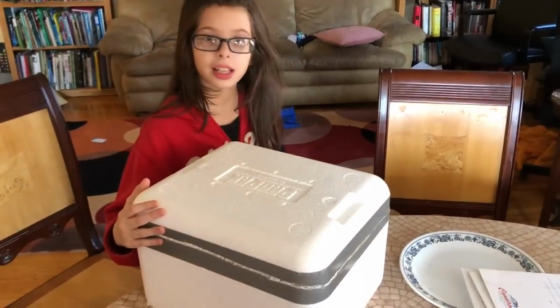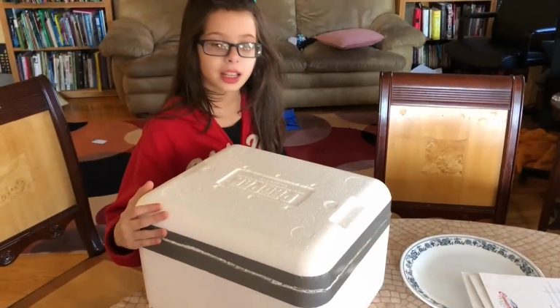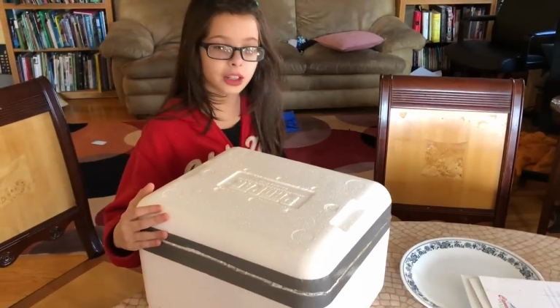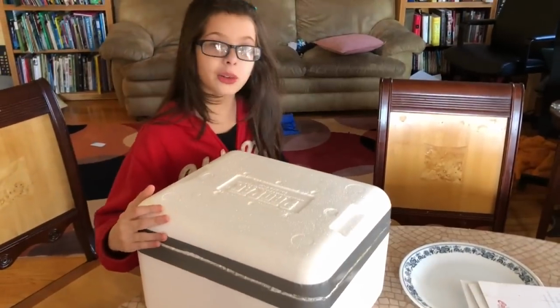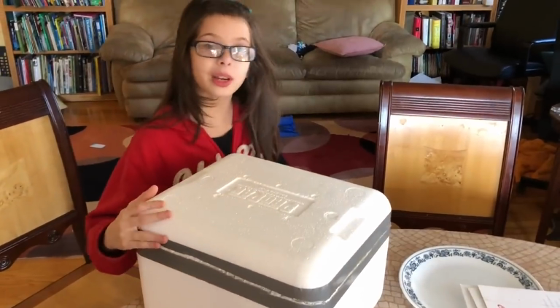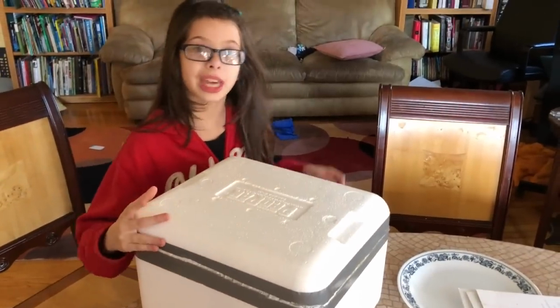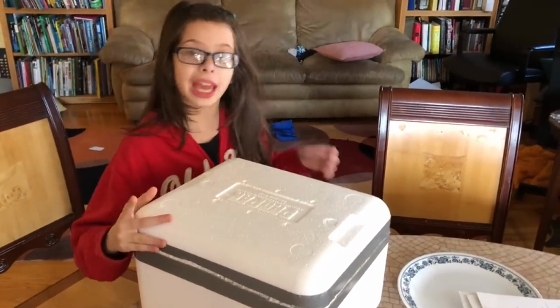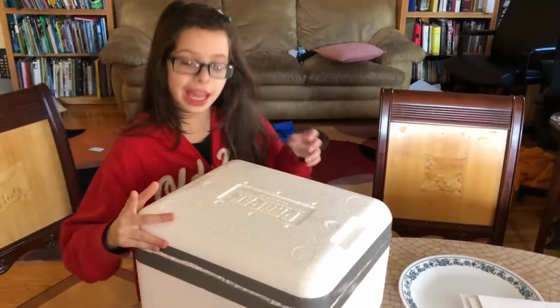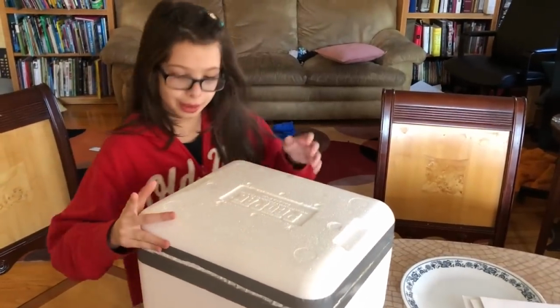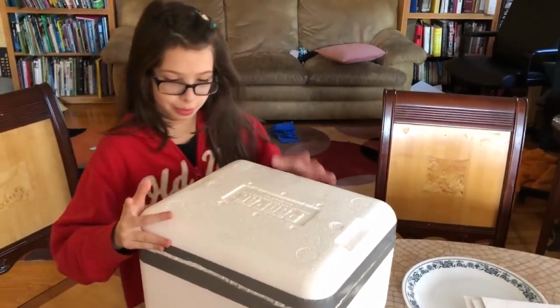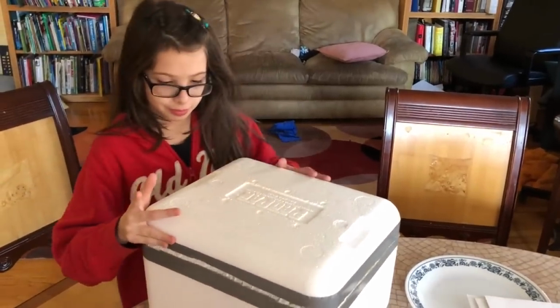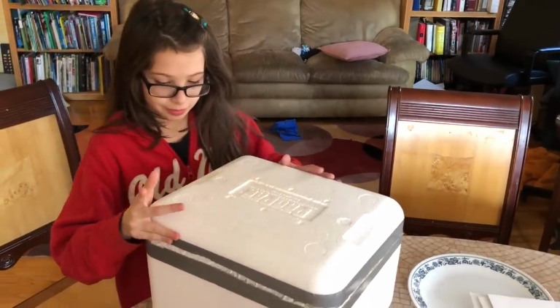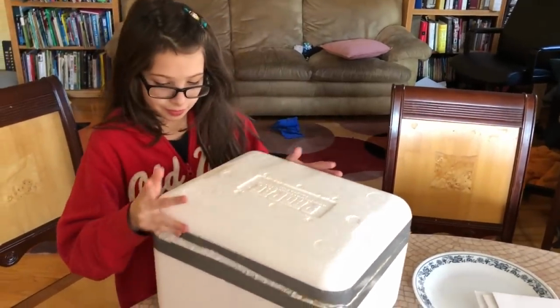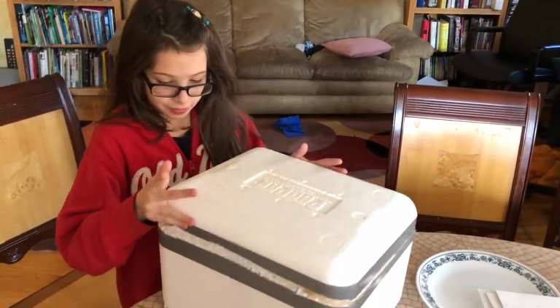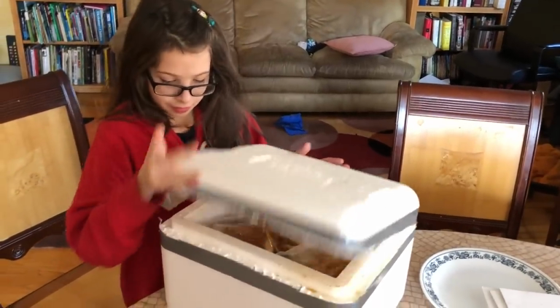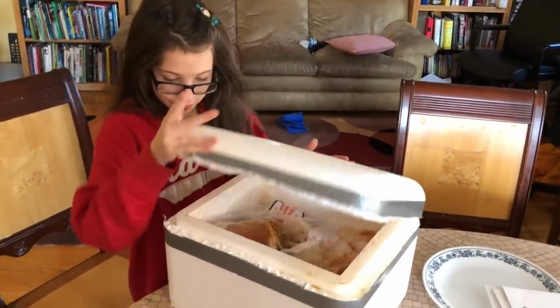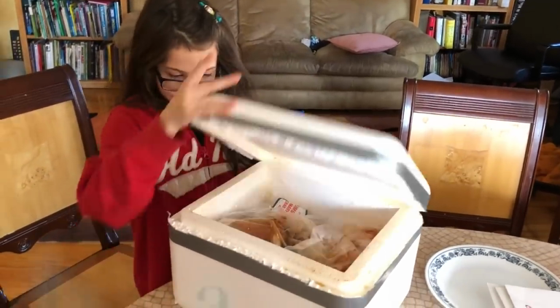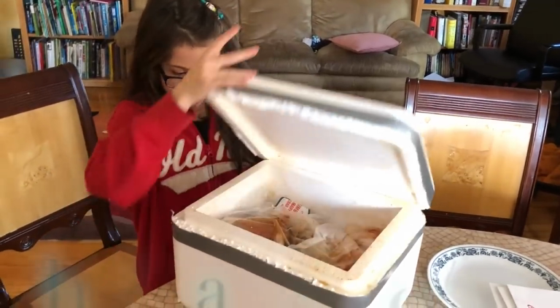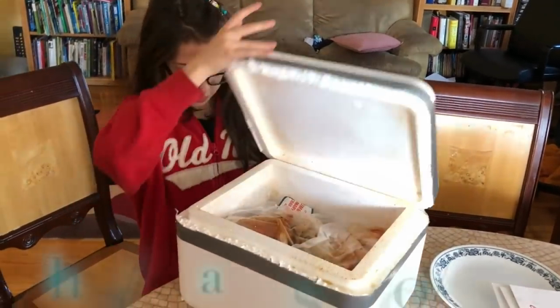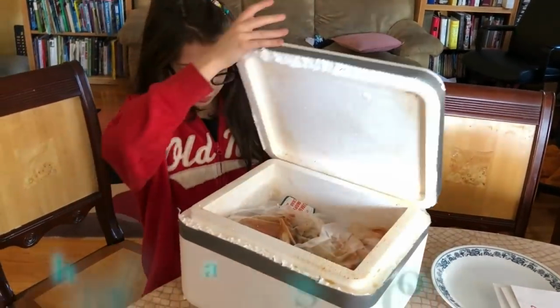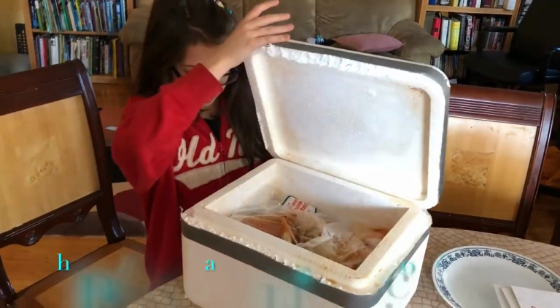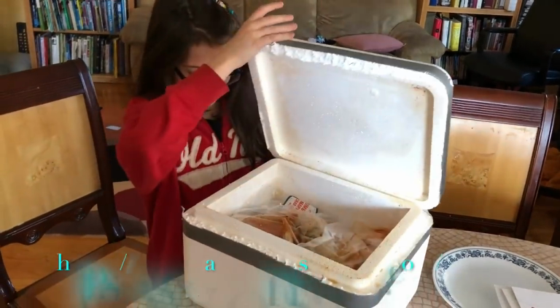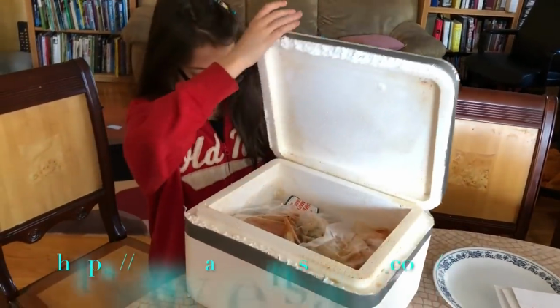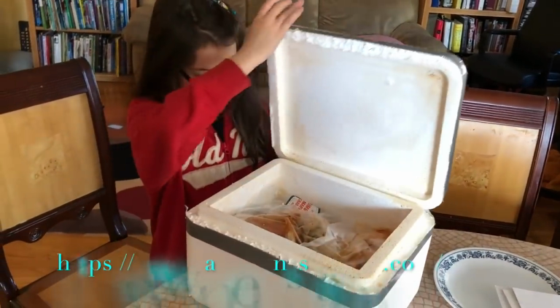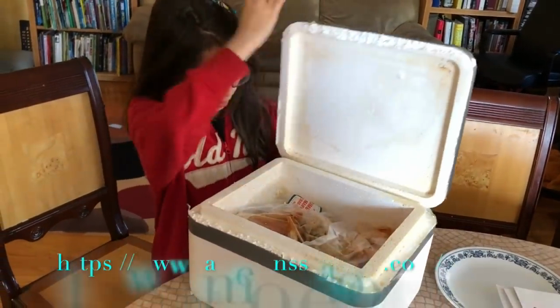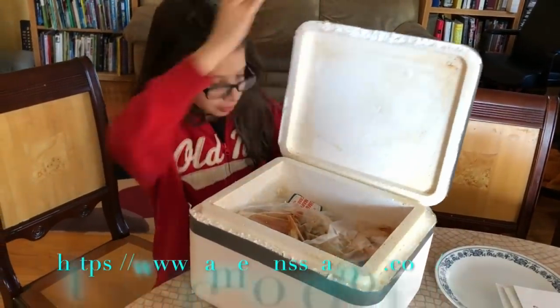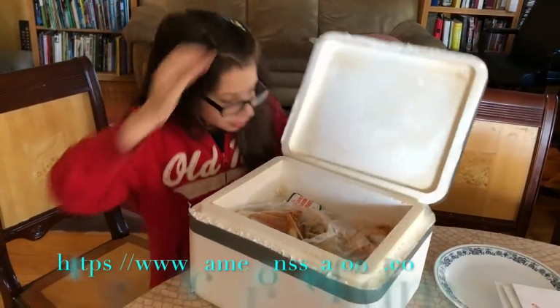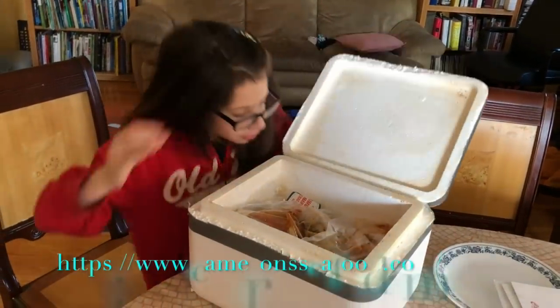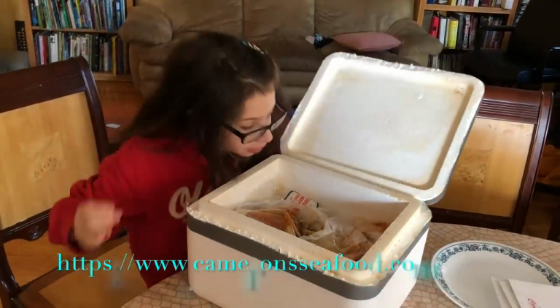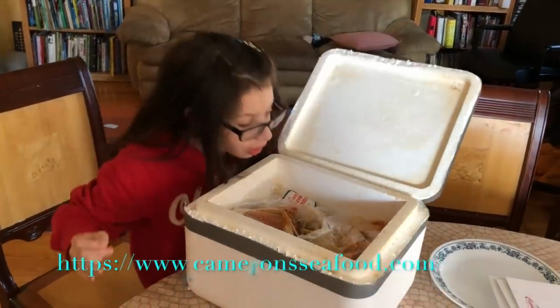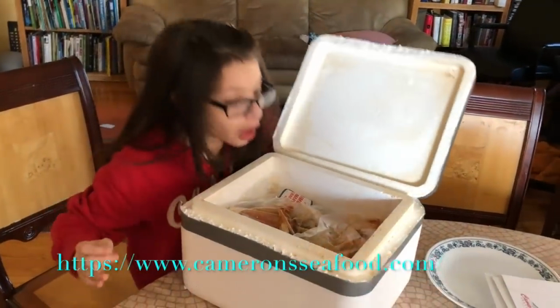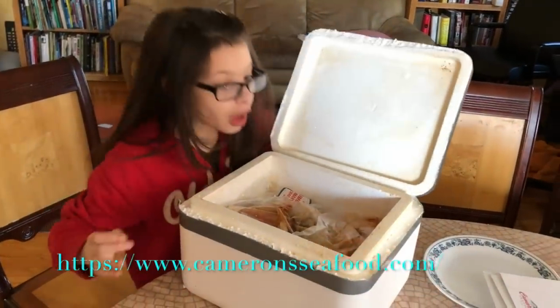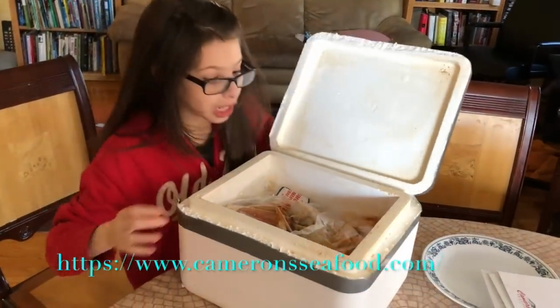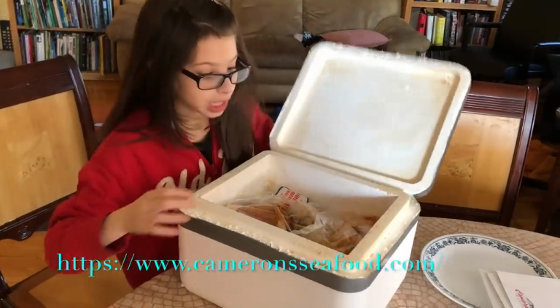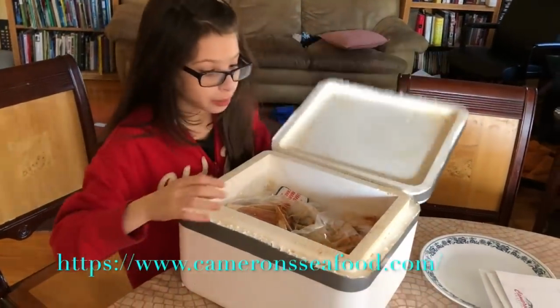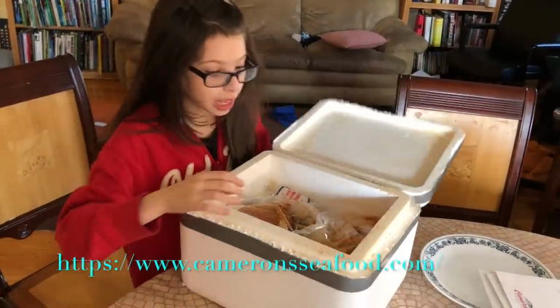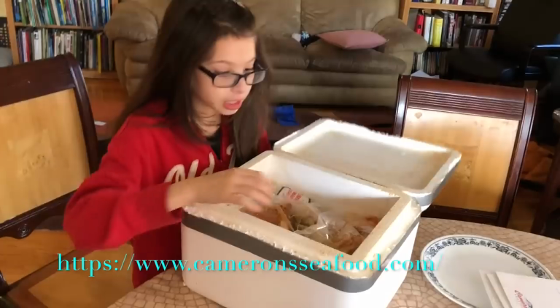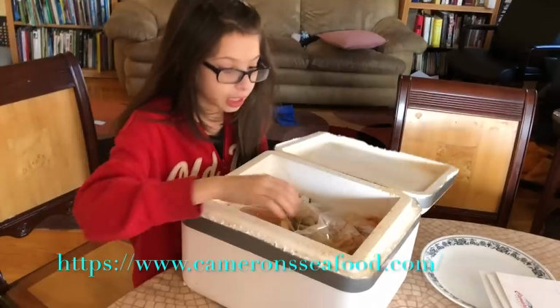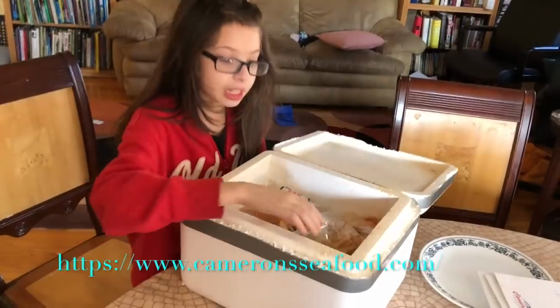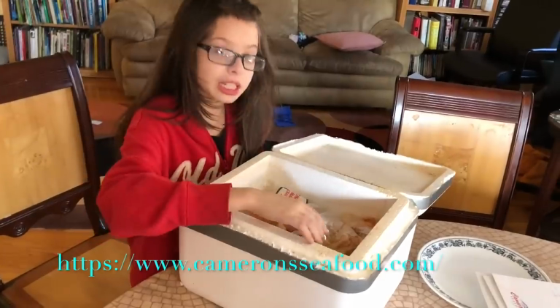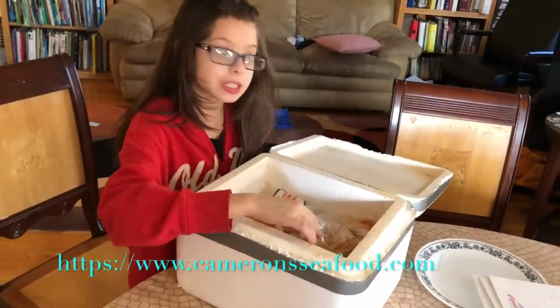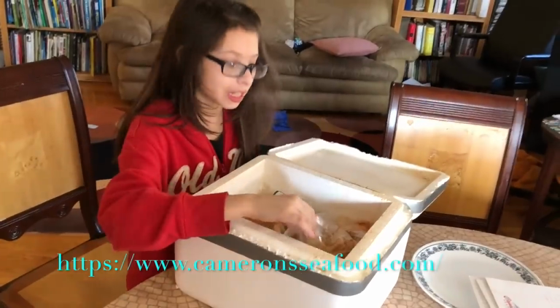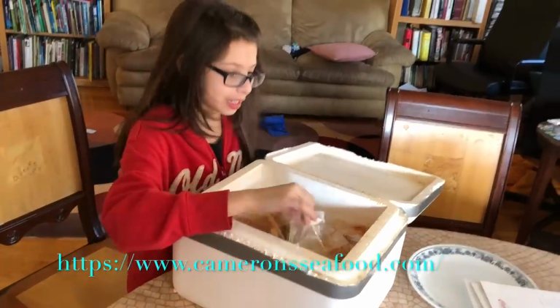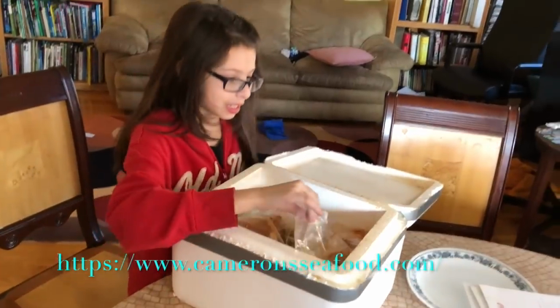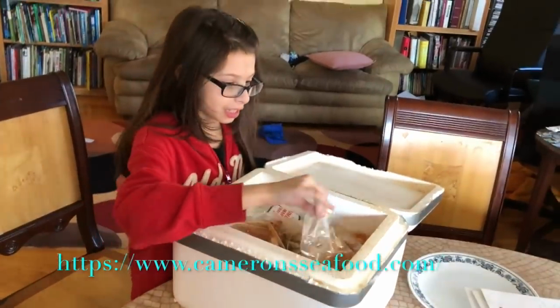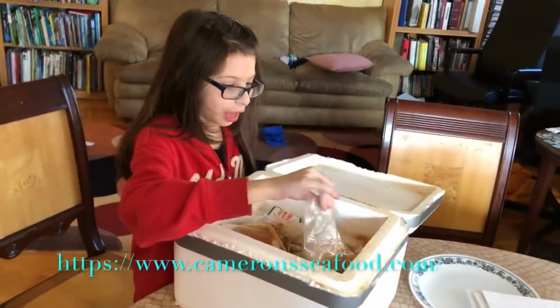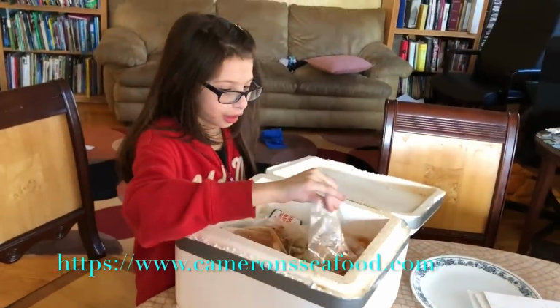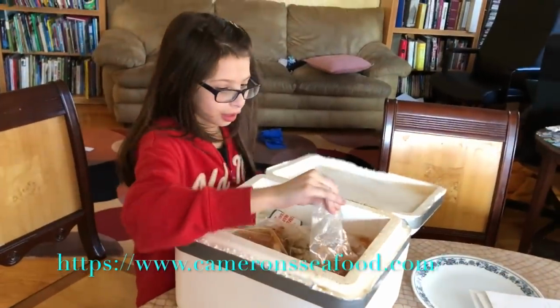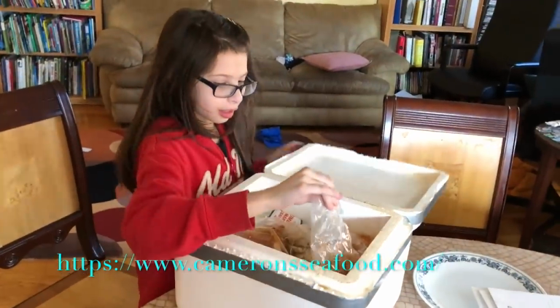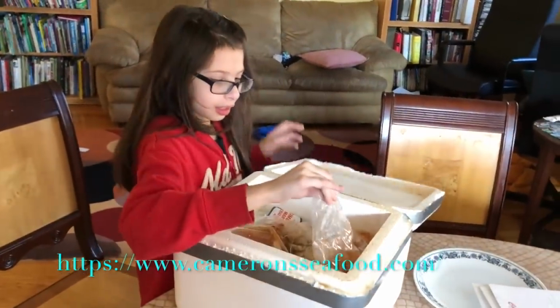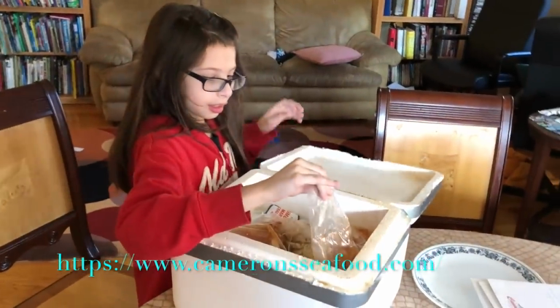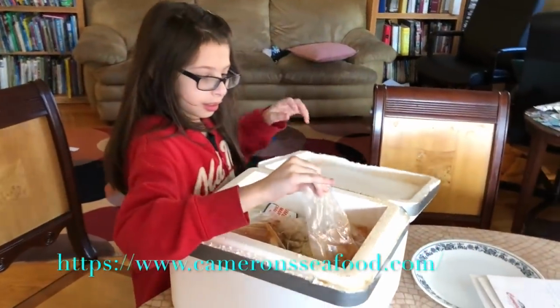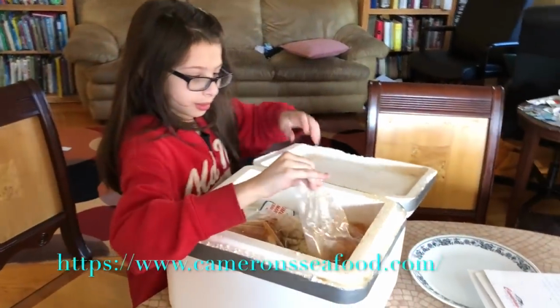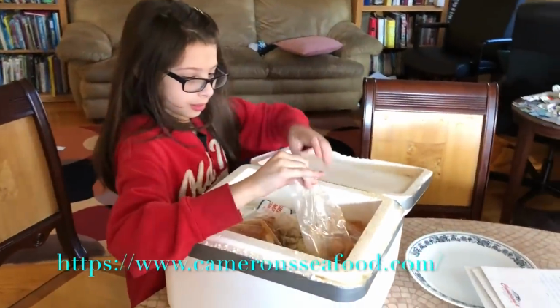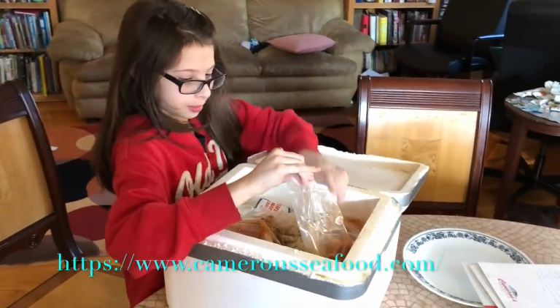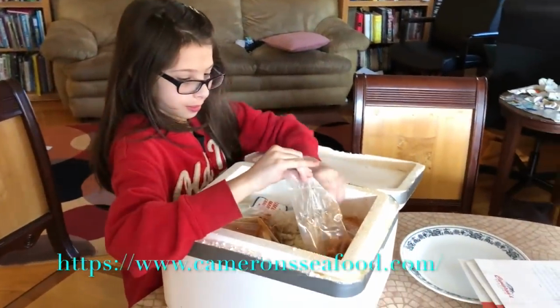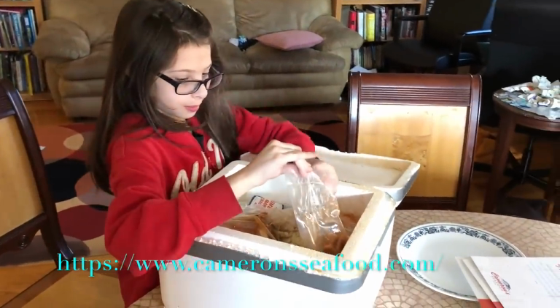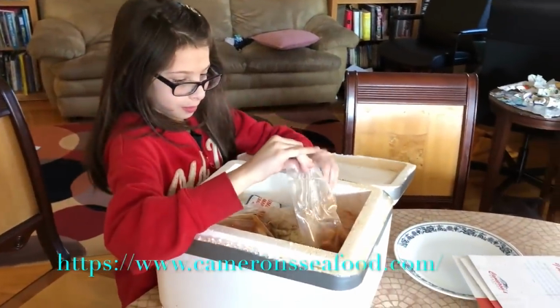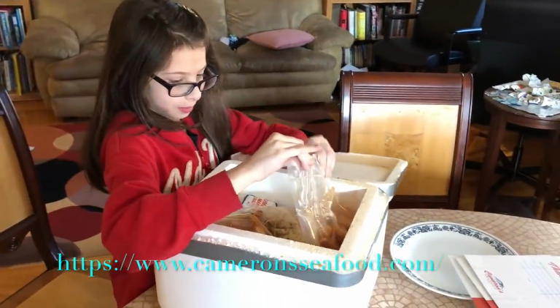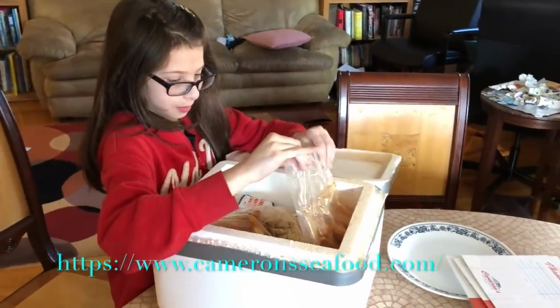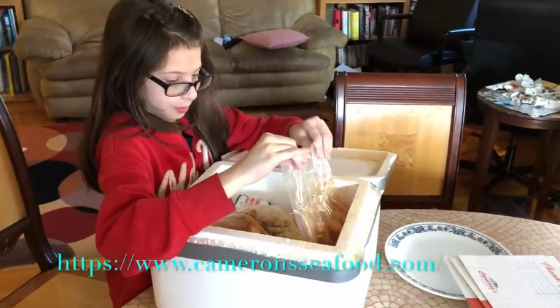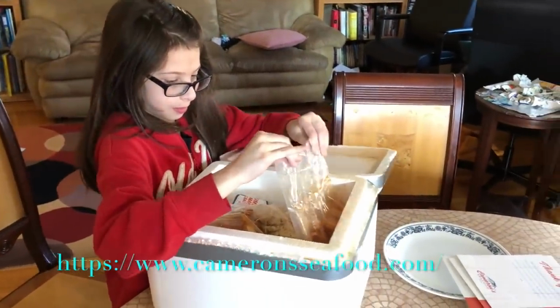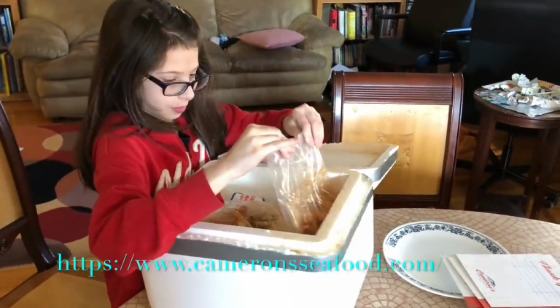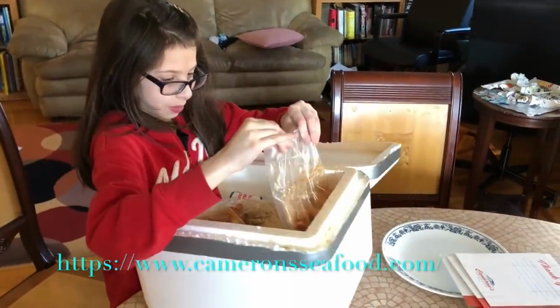Look what came! It's from Cameron Seafood. It smells delicious. And Cameron sent us a bunch of things.